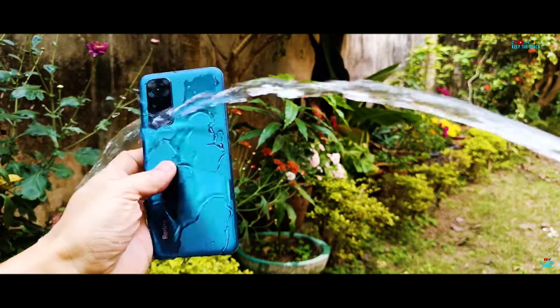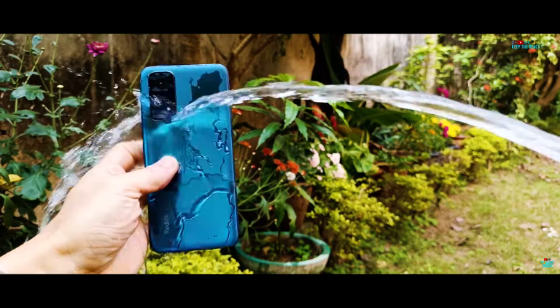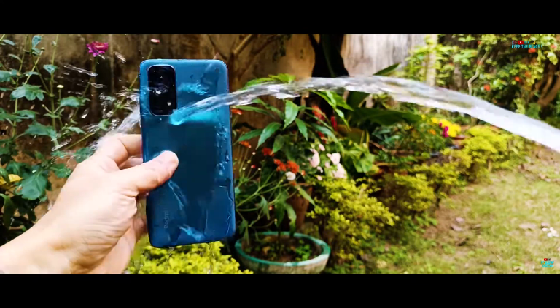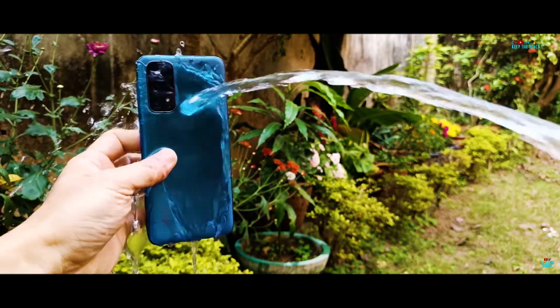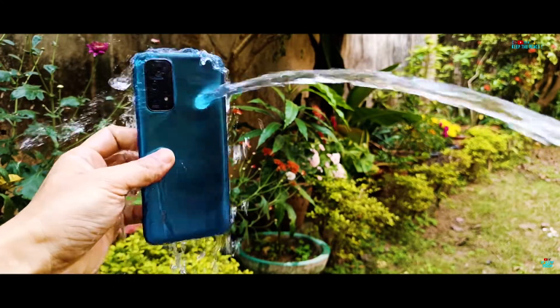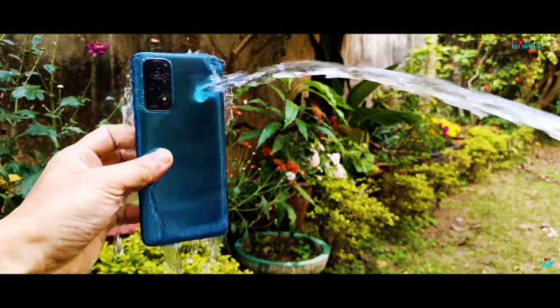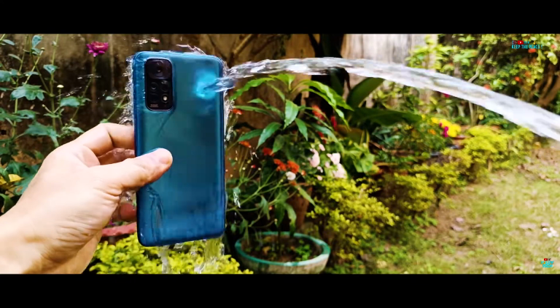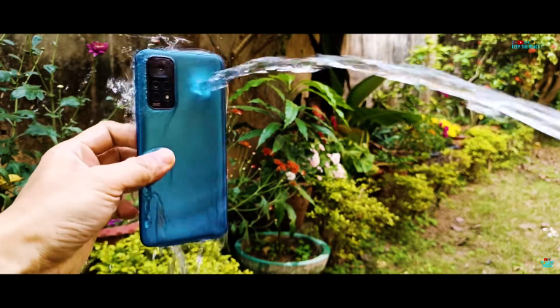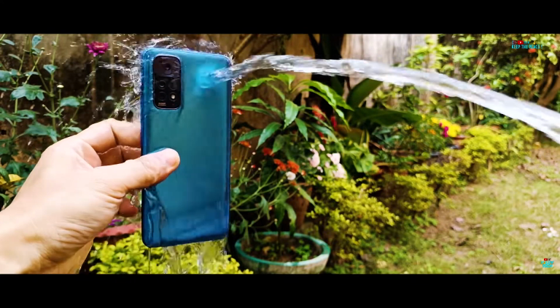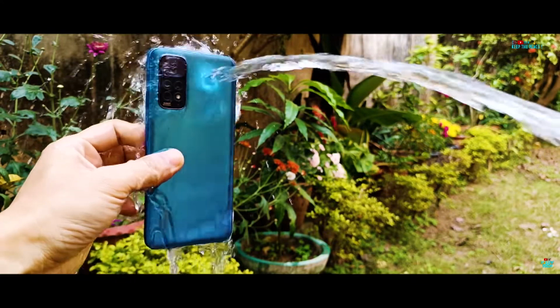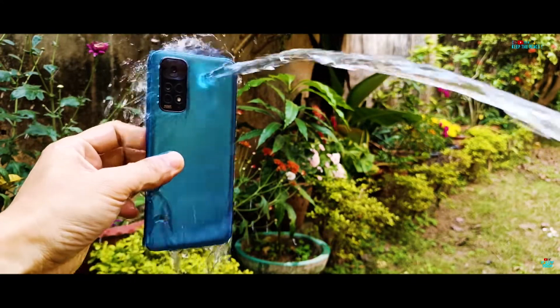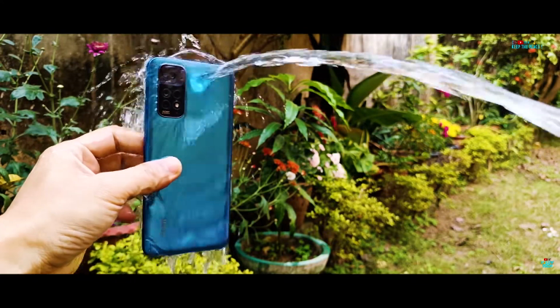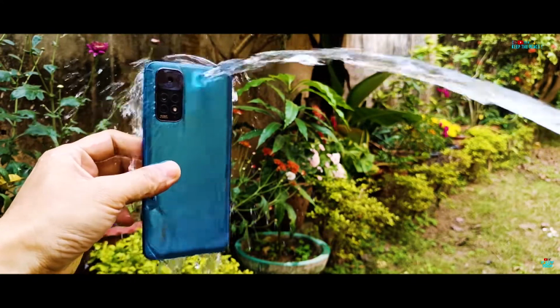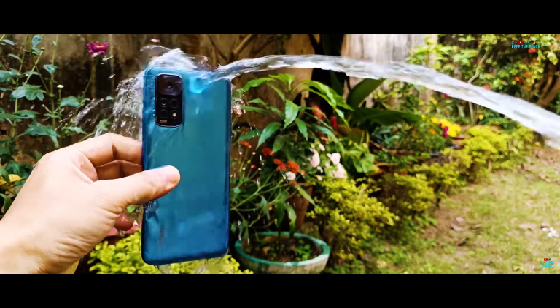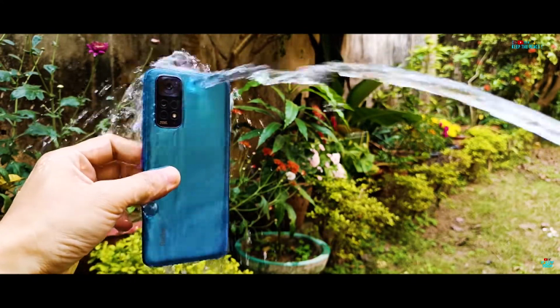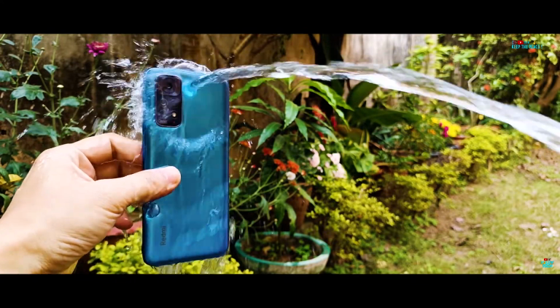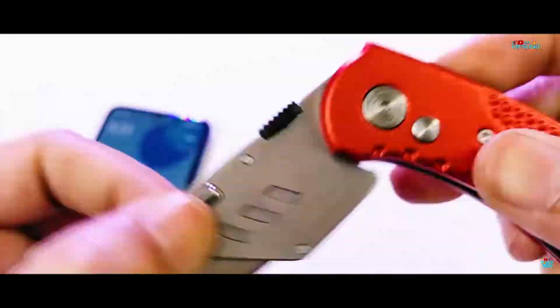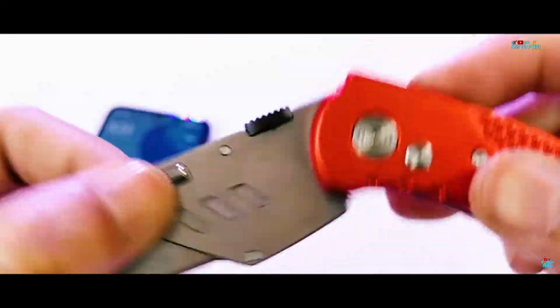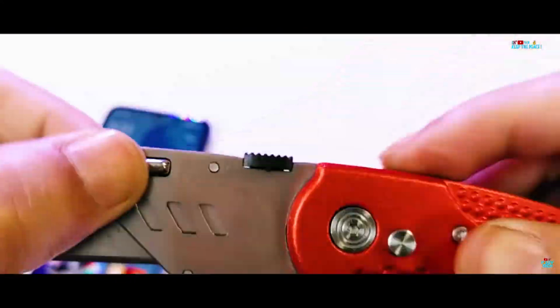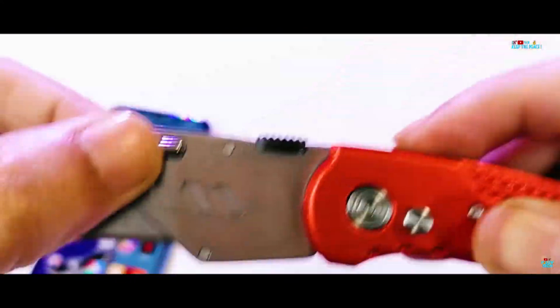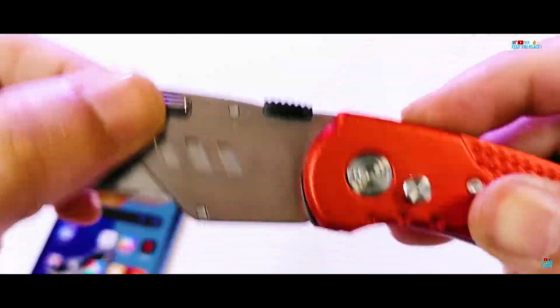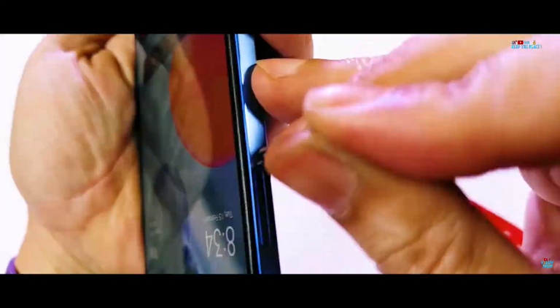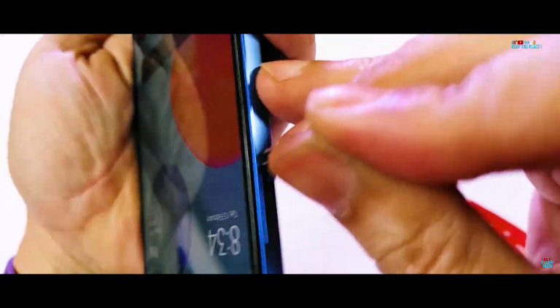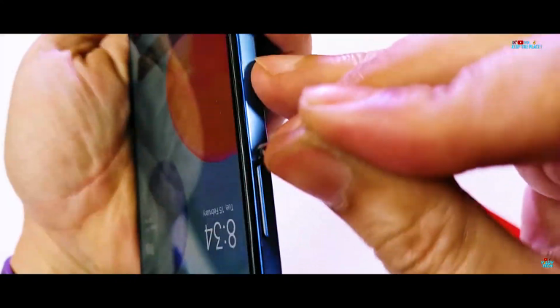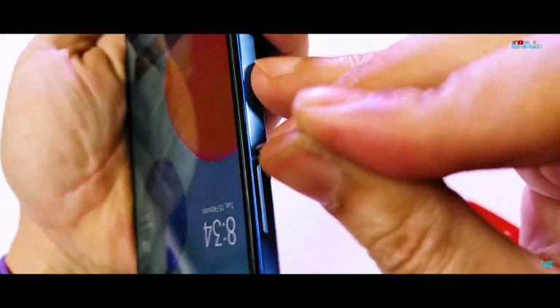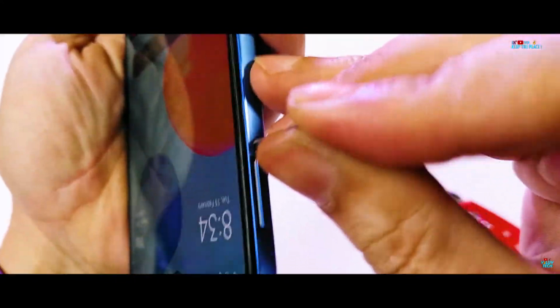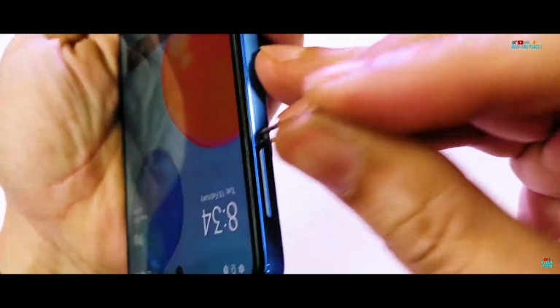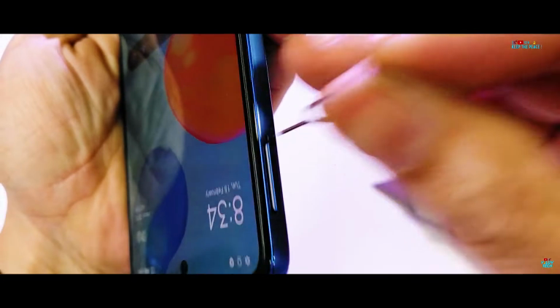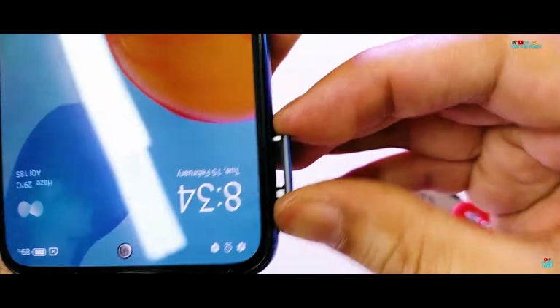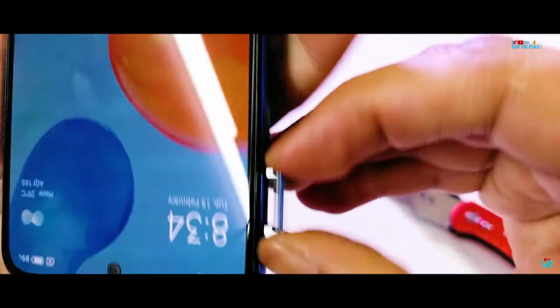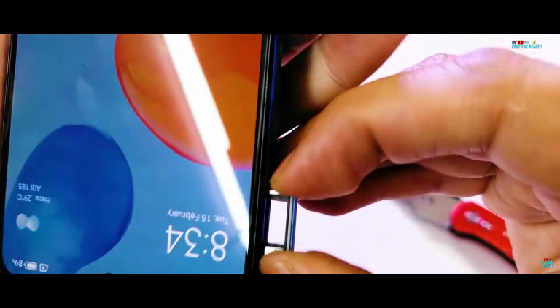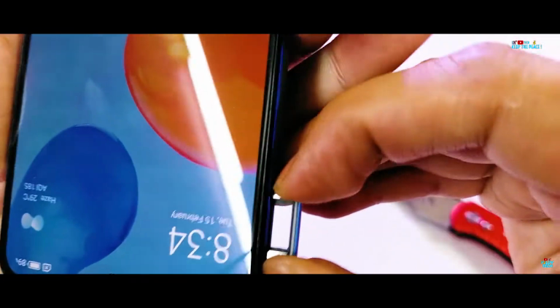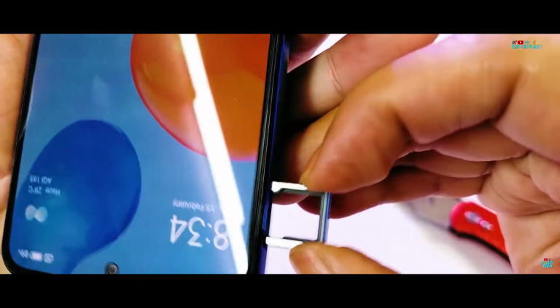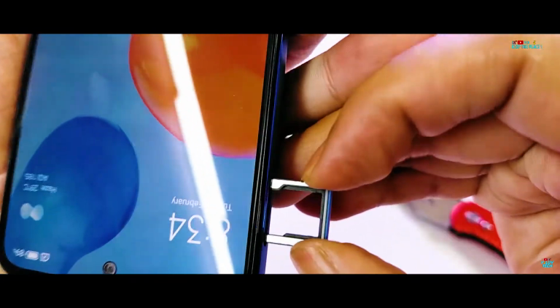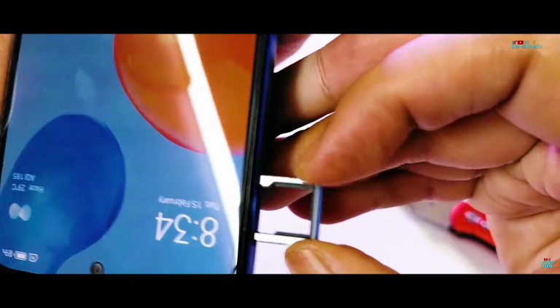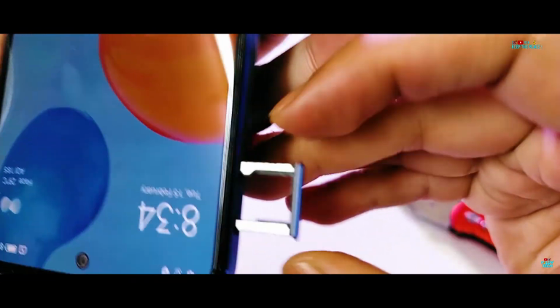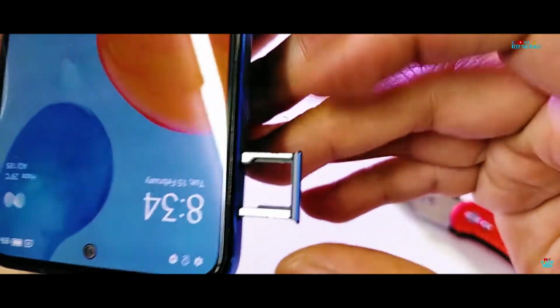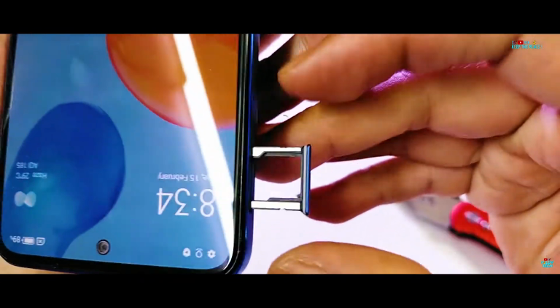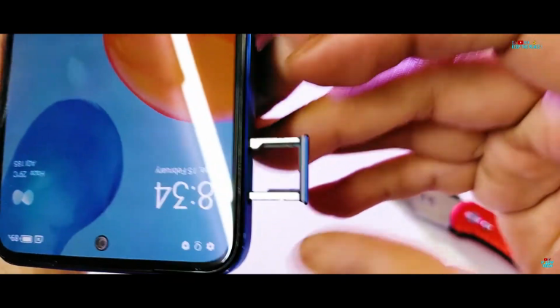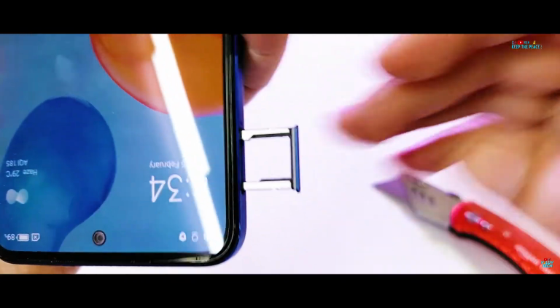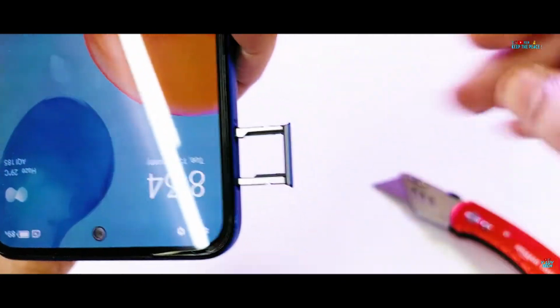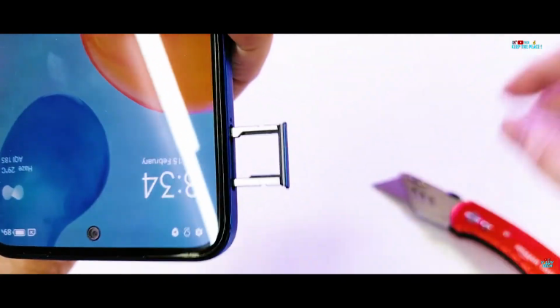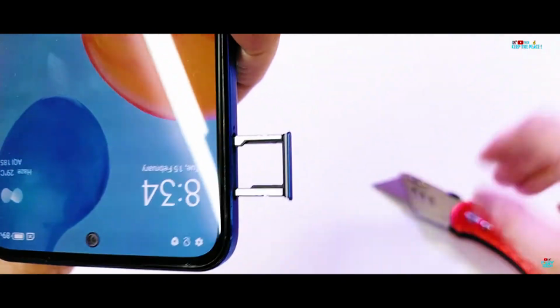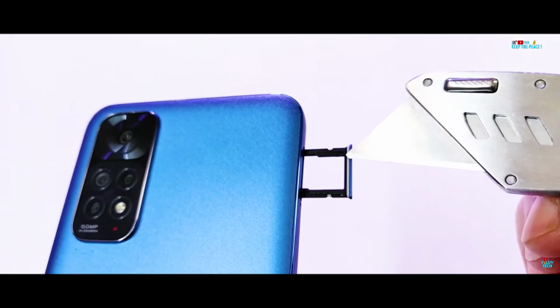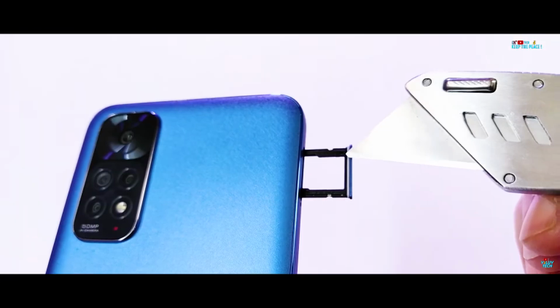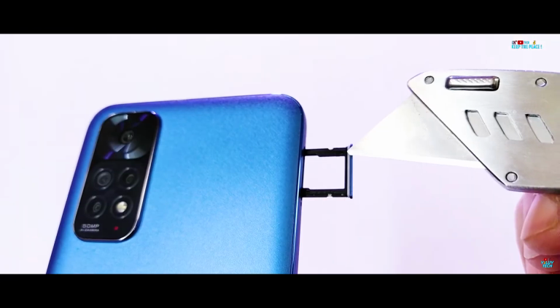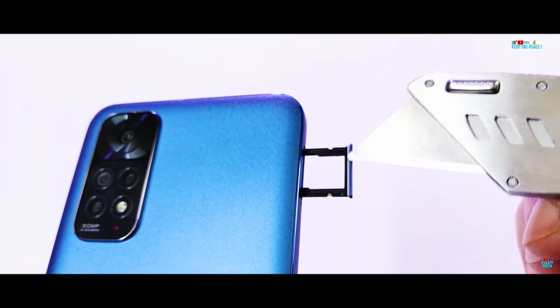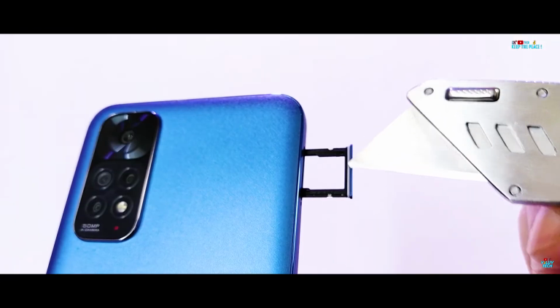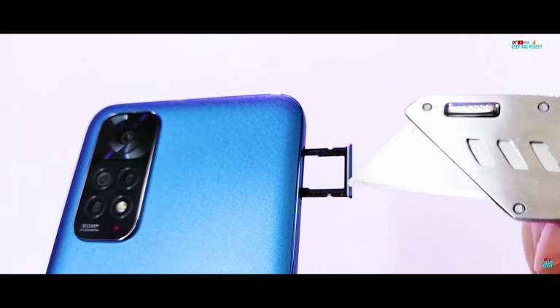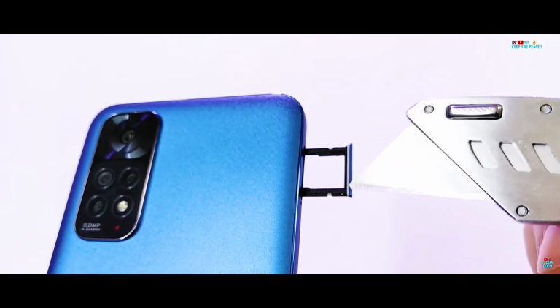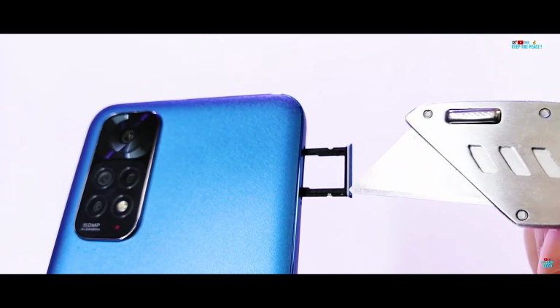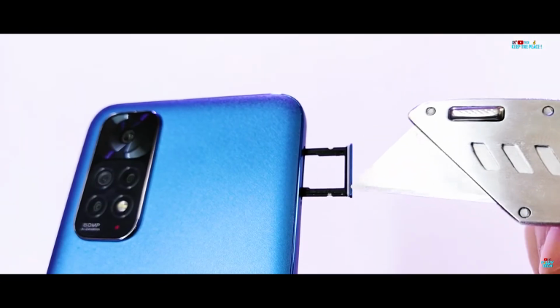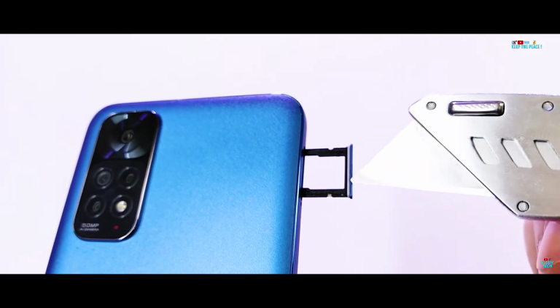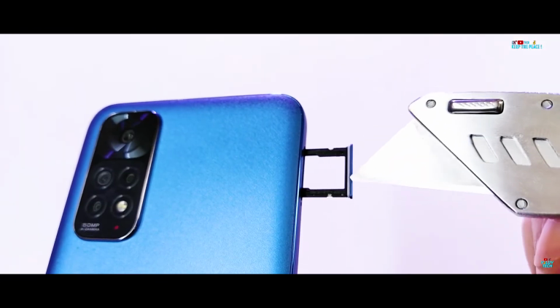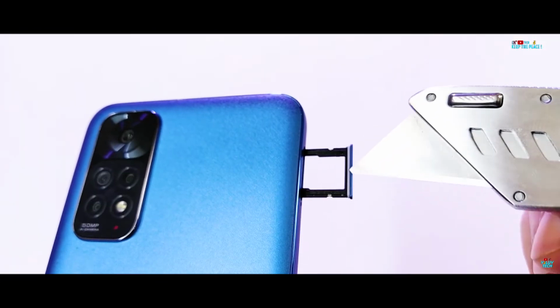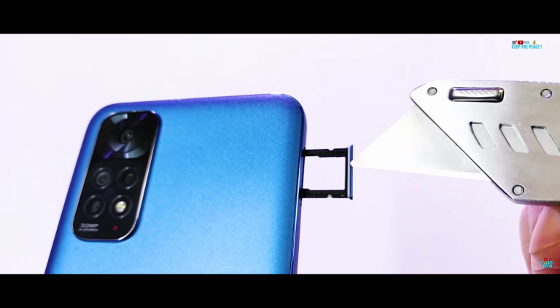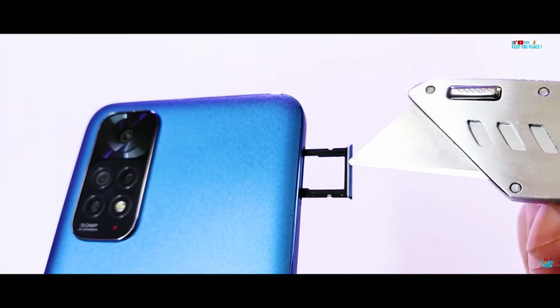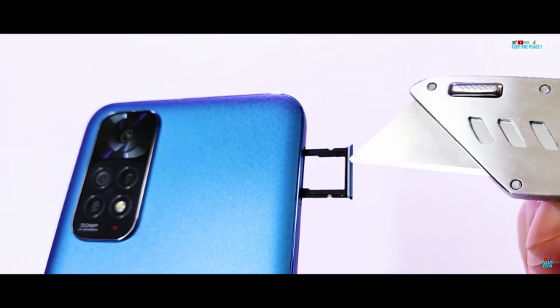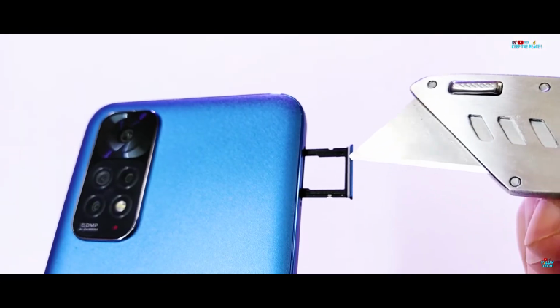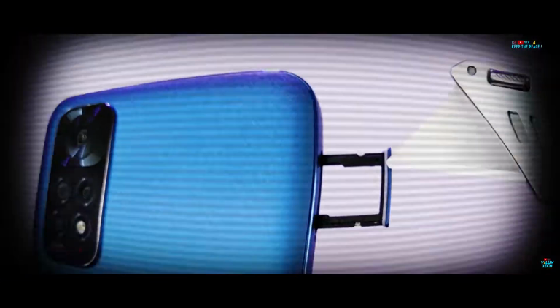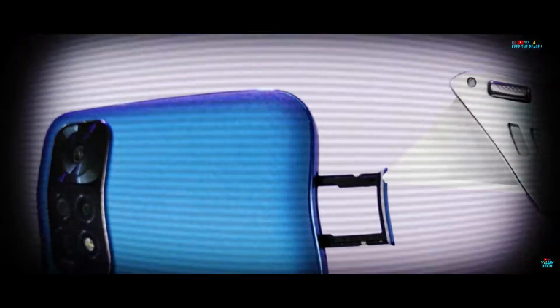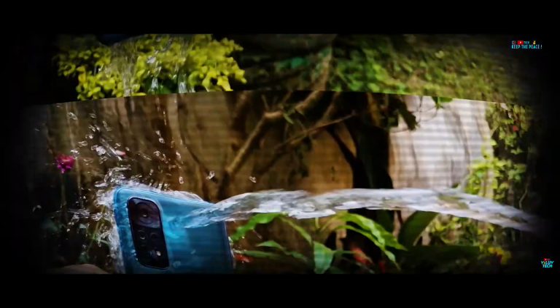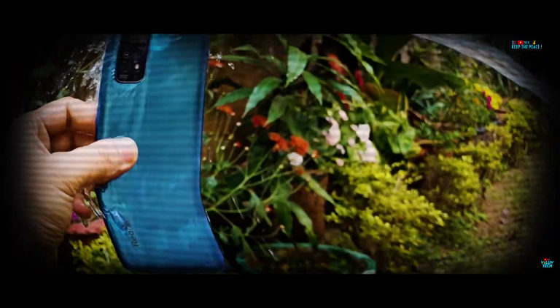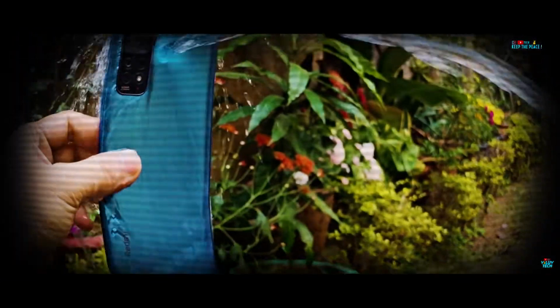The presence of the grey rubber sealant on the SIM tray further solidifies the official IP53 certification on the Redmi Note 11.